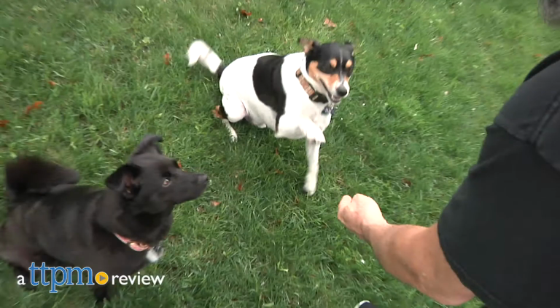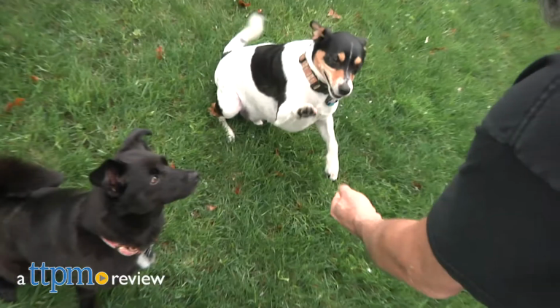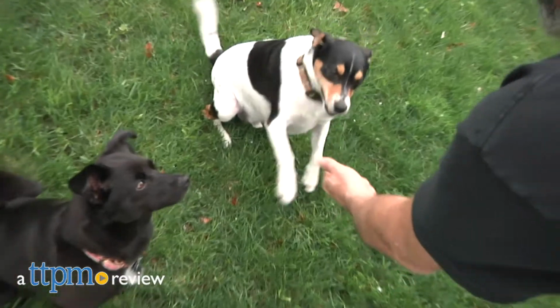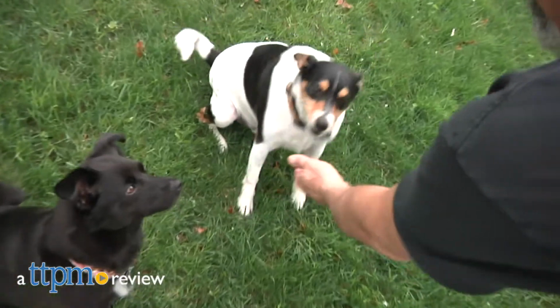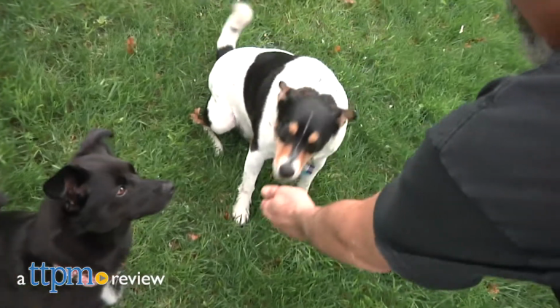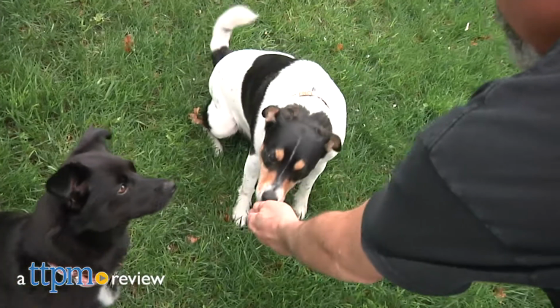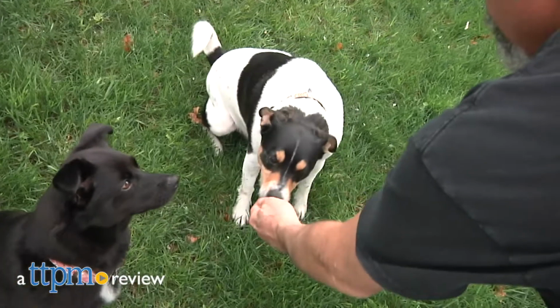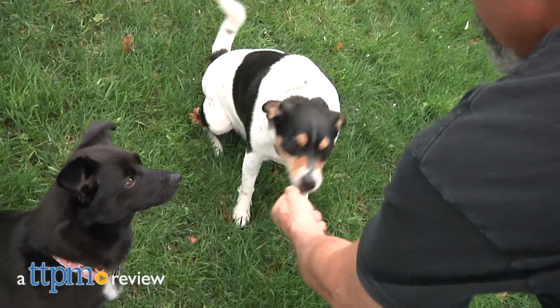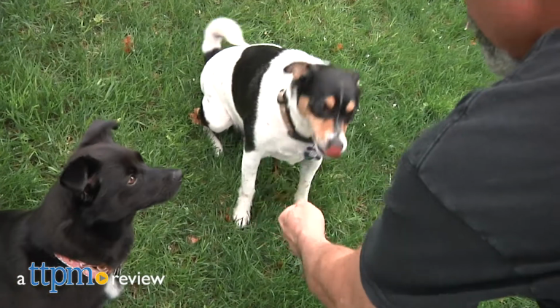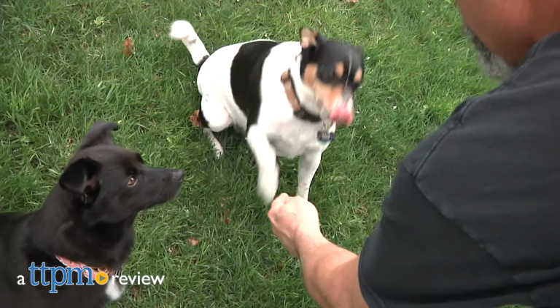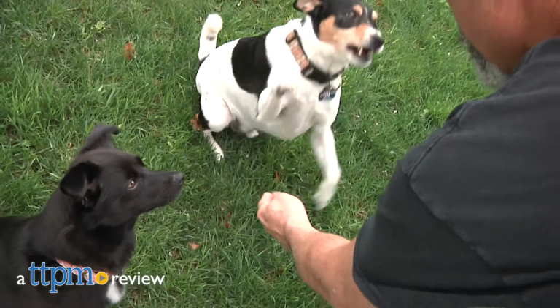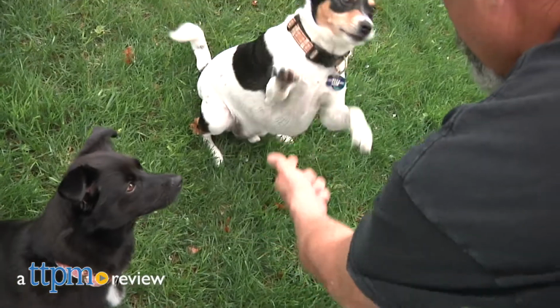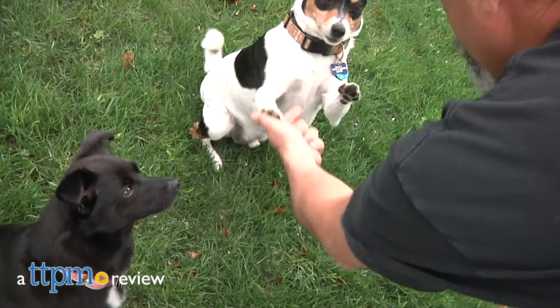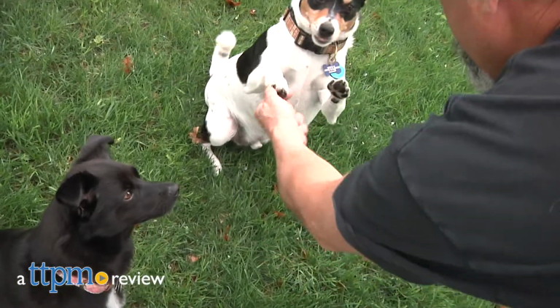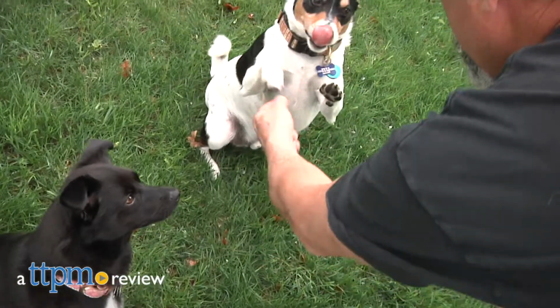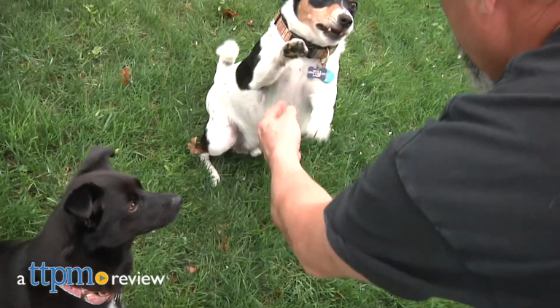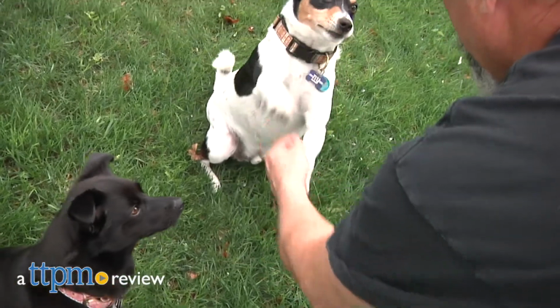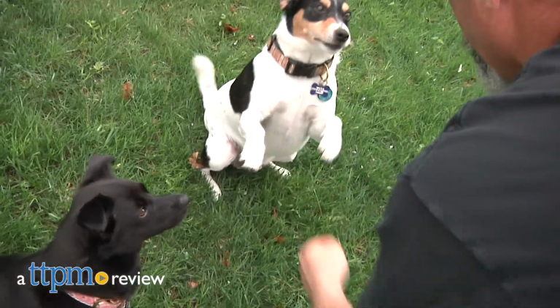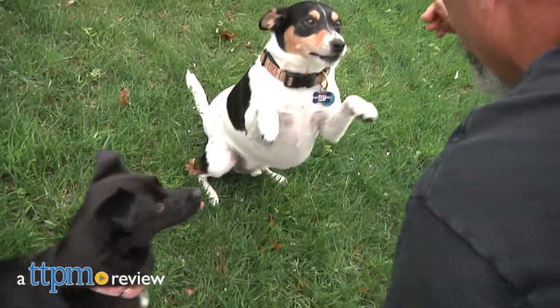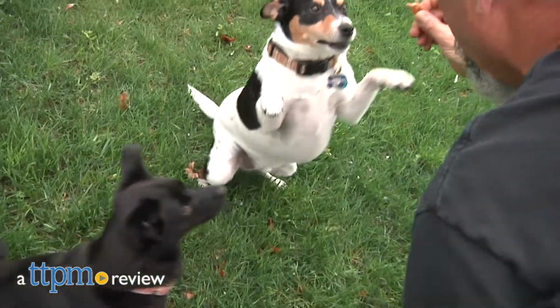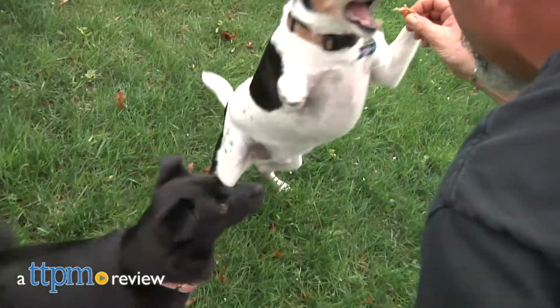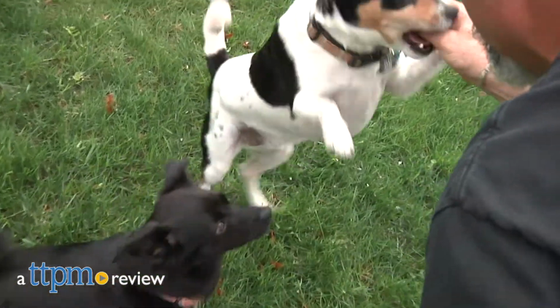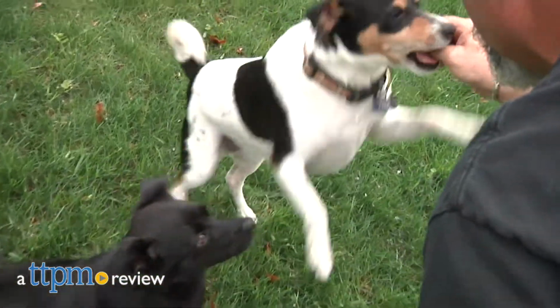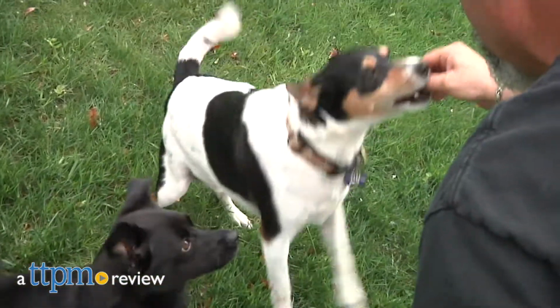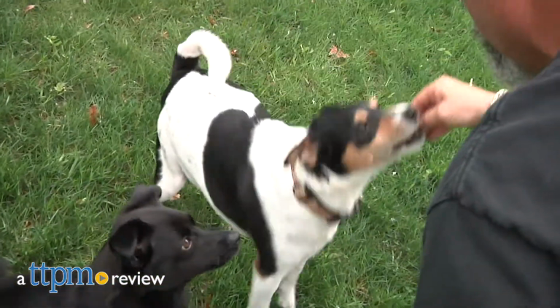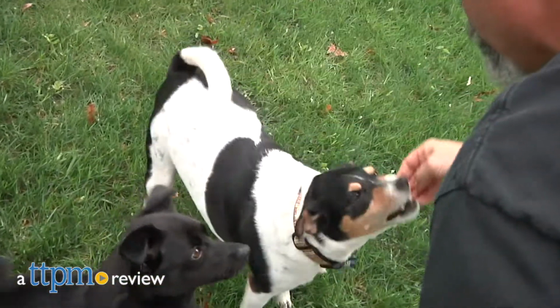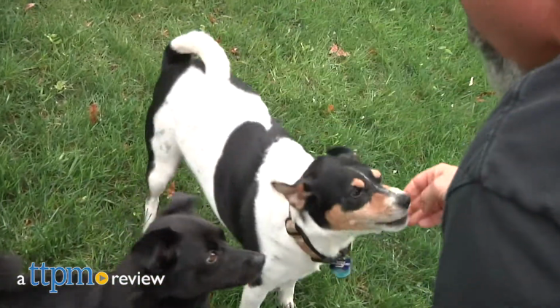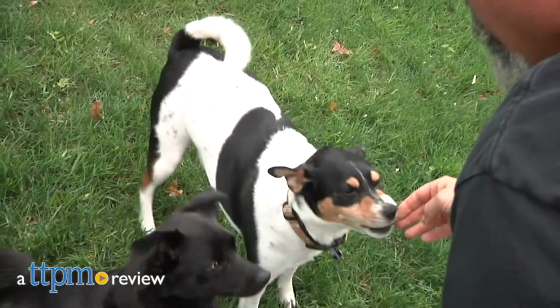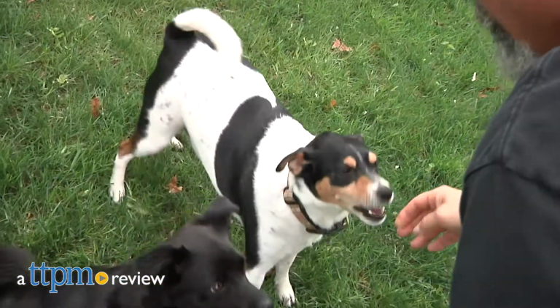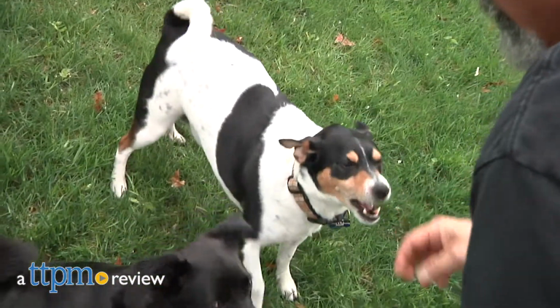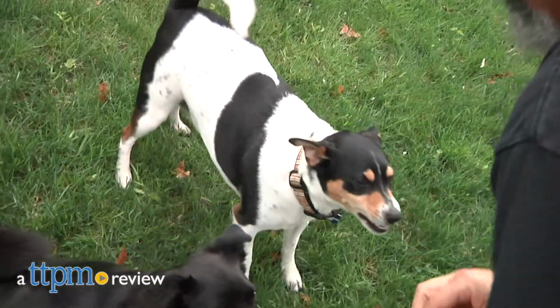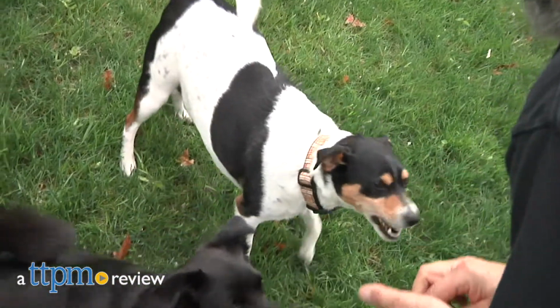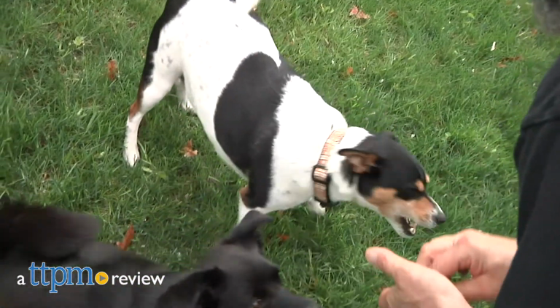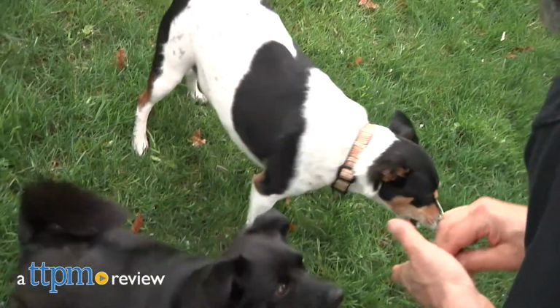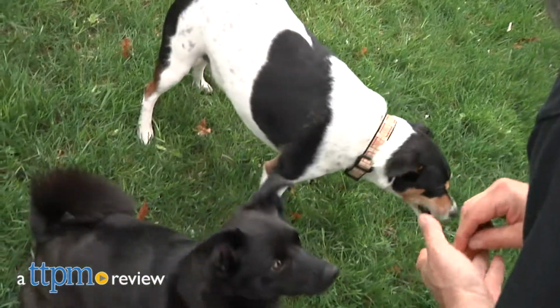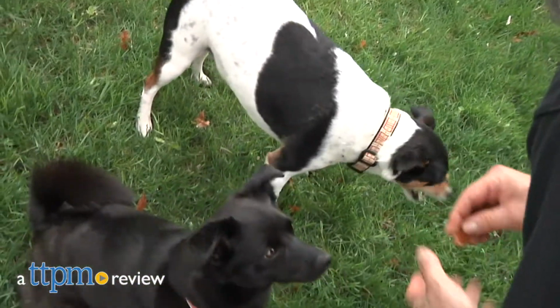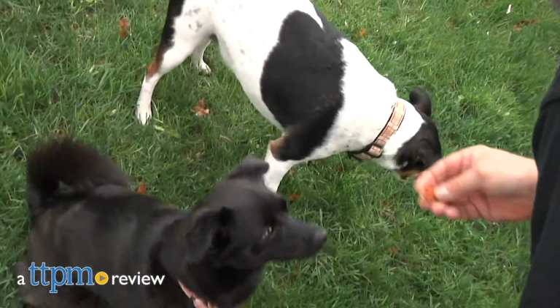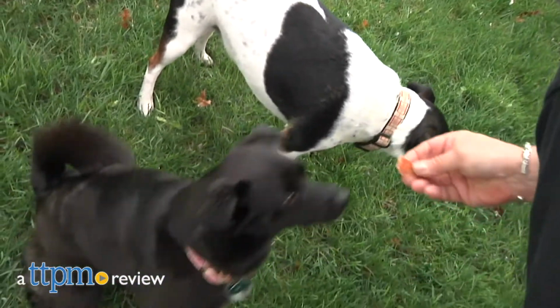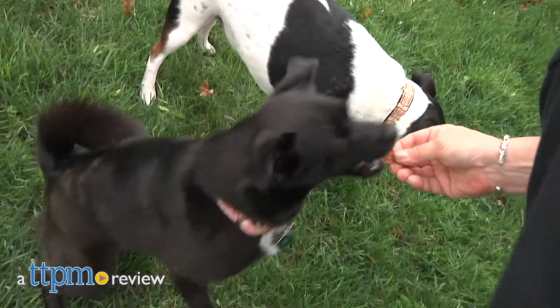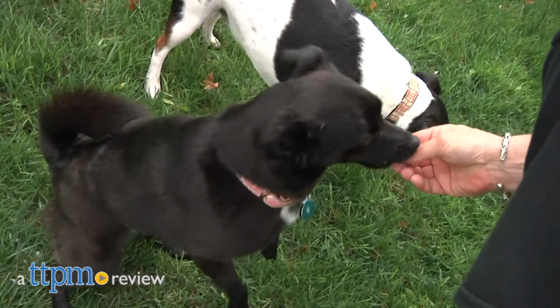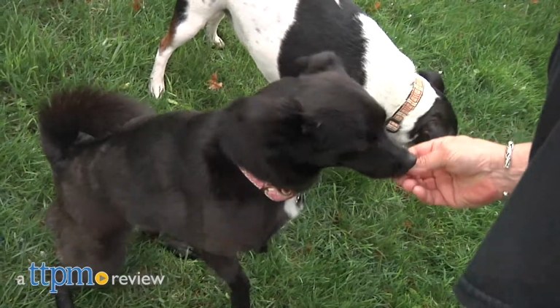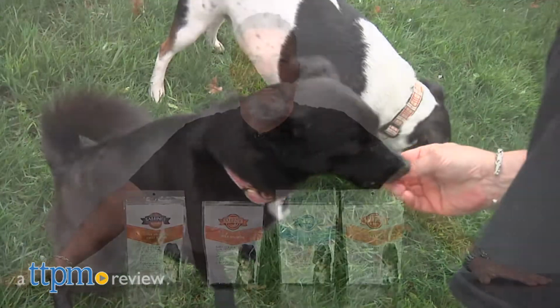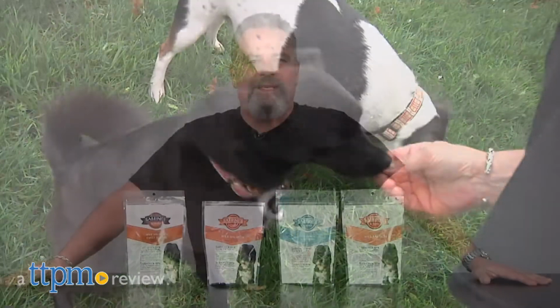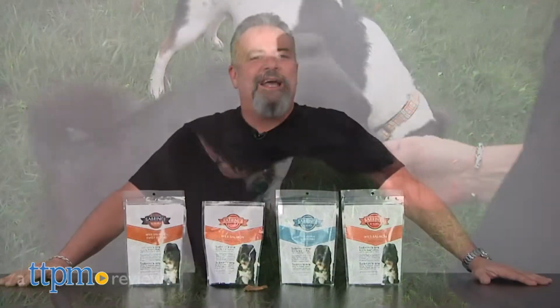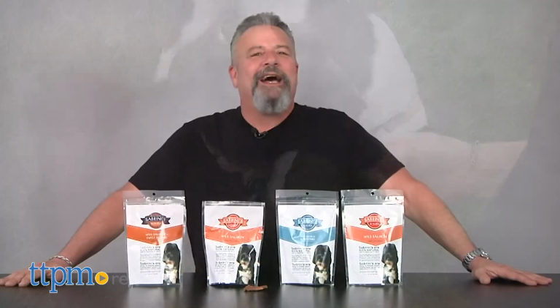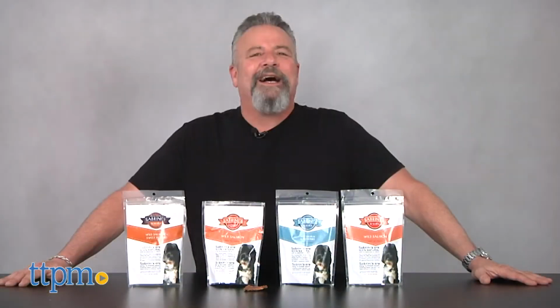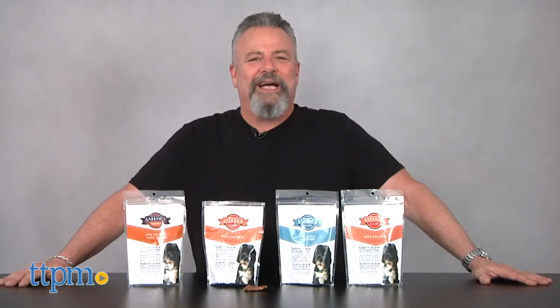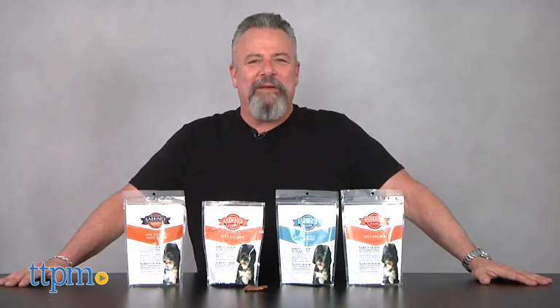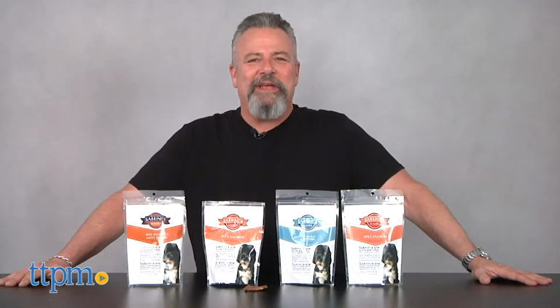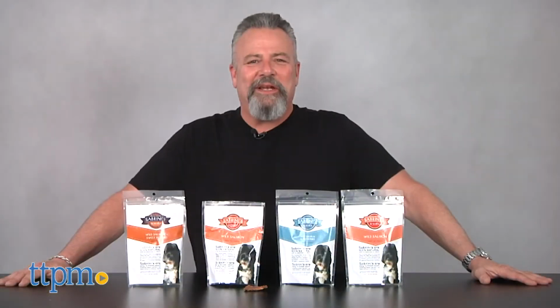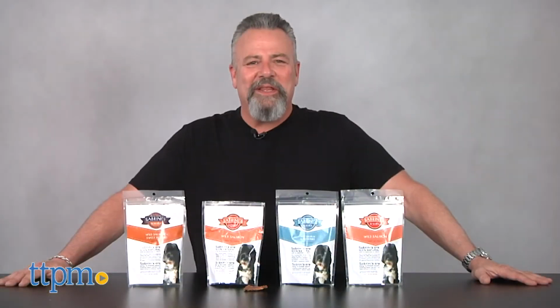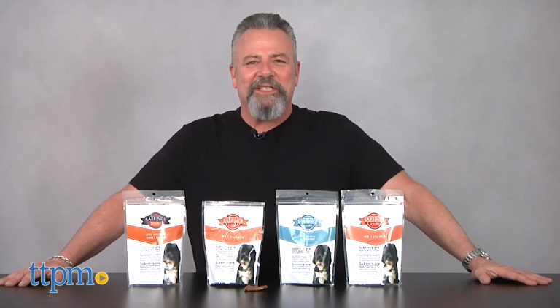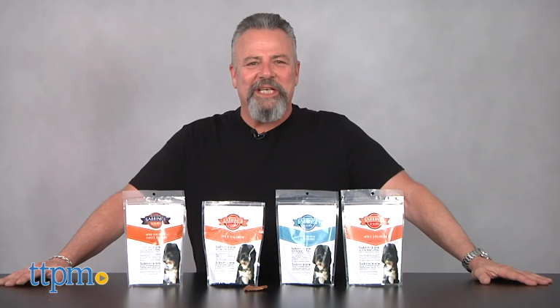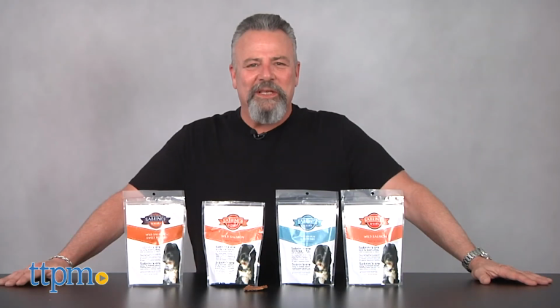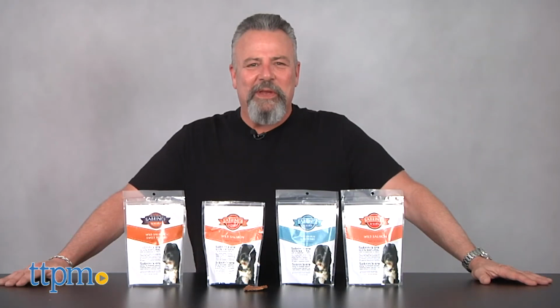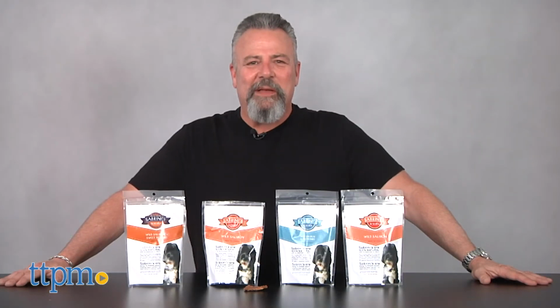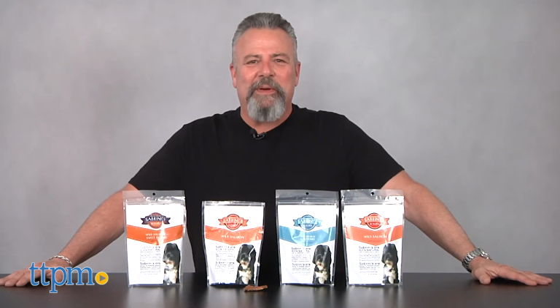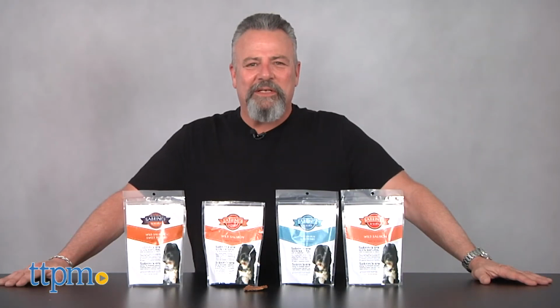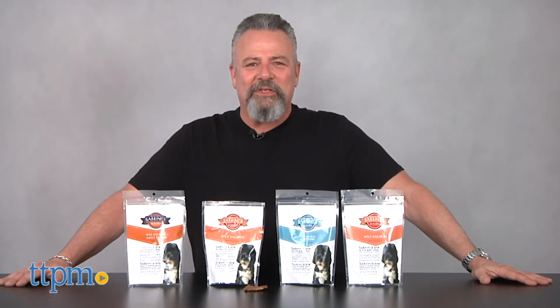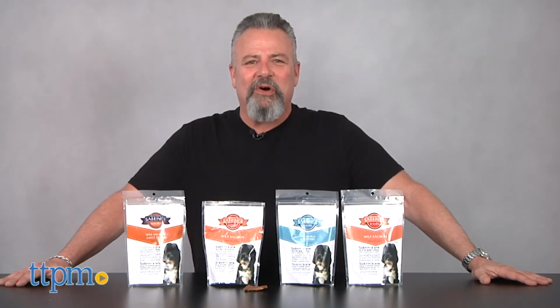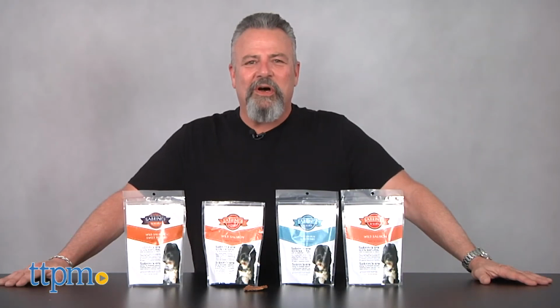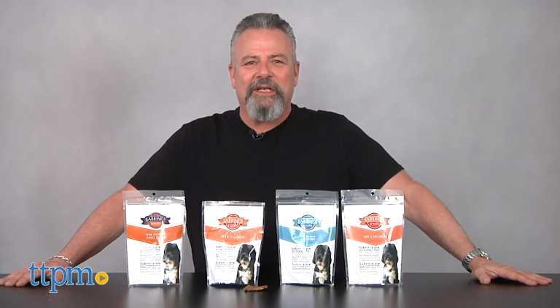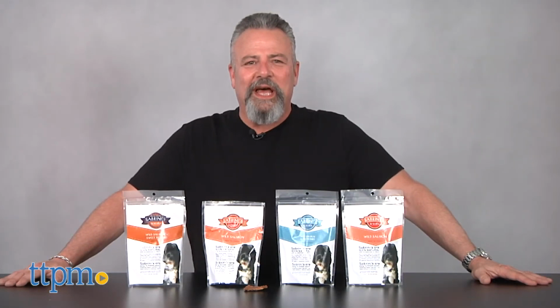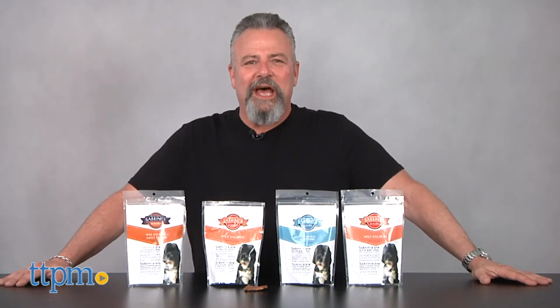Help your dog reel in the flavor with these tasty, all-natural treats. Hi, I'm Andy, the TTPM Pets Dog Dad.